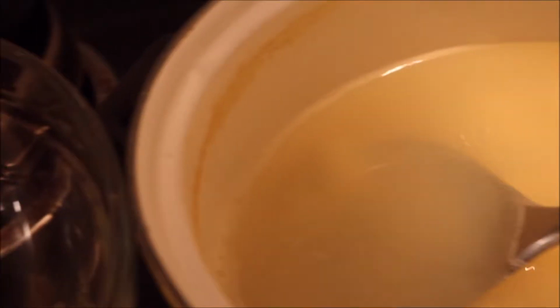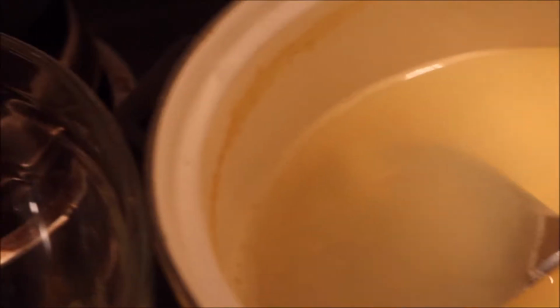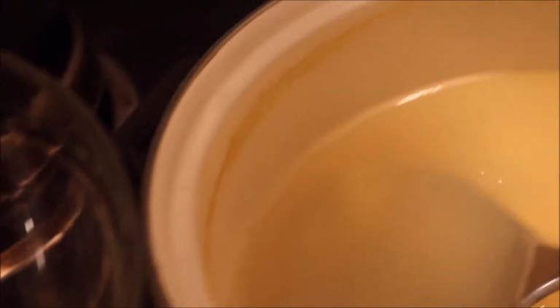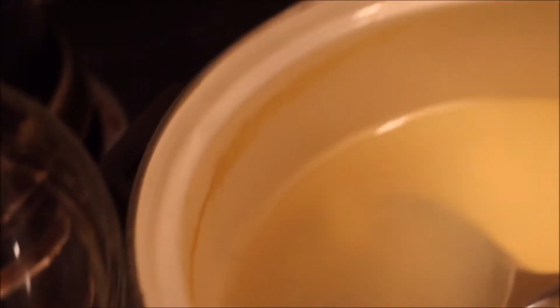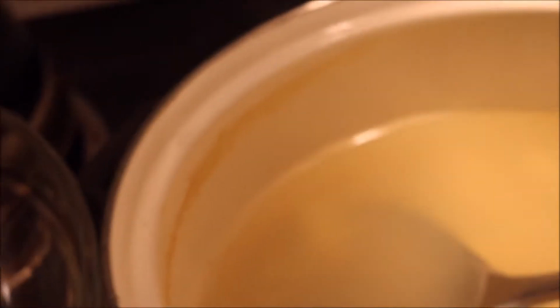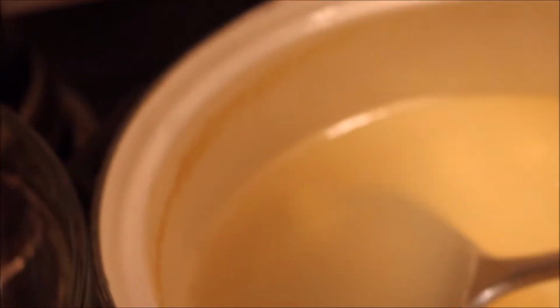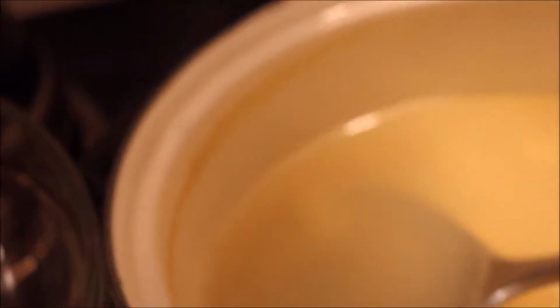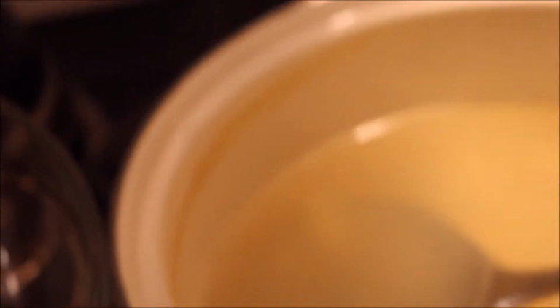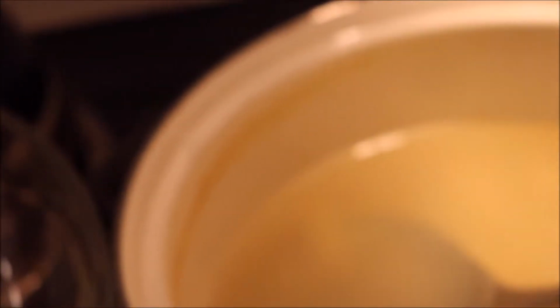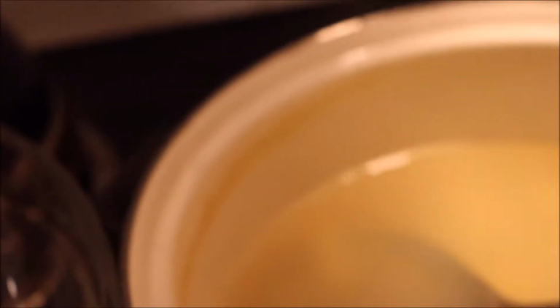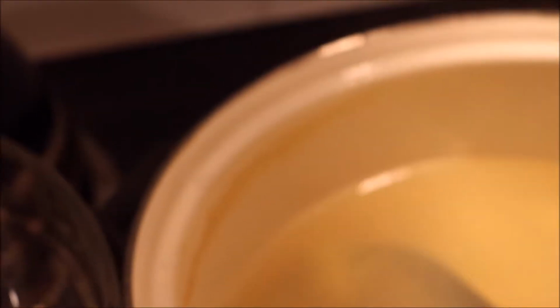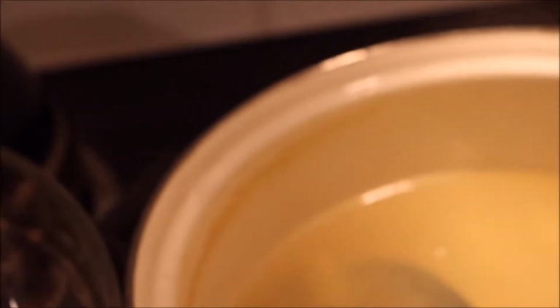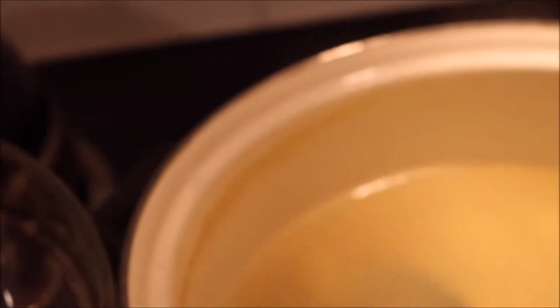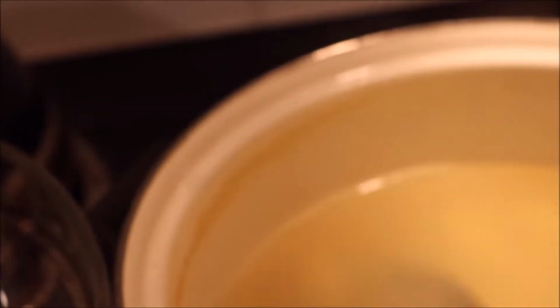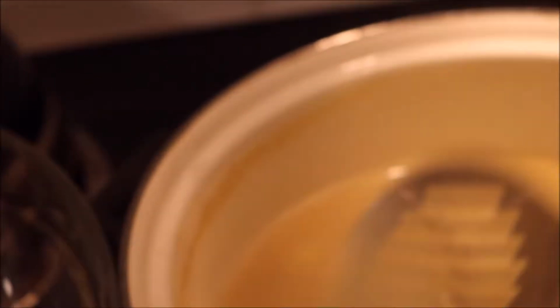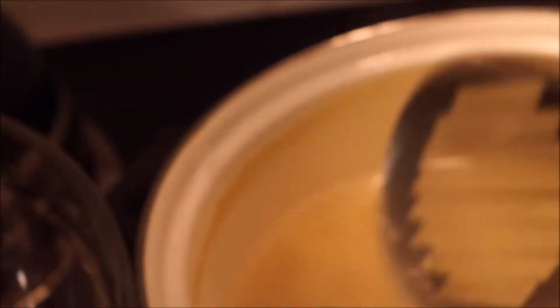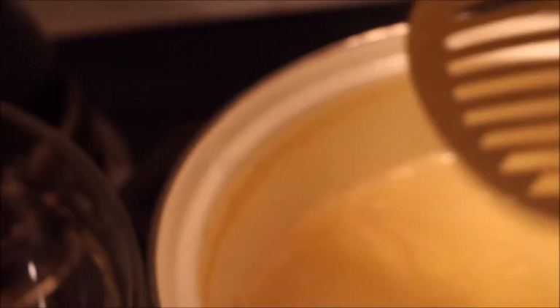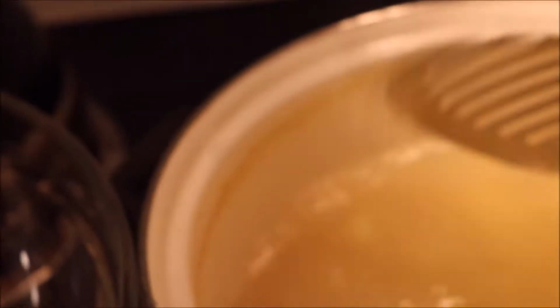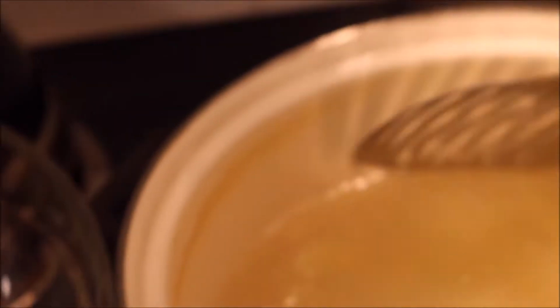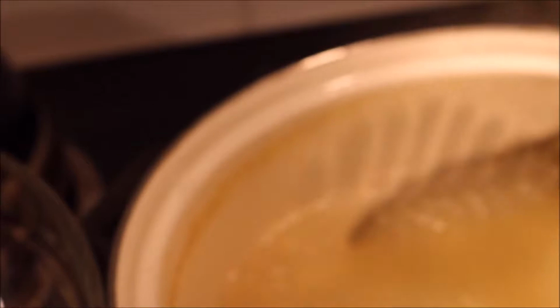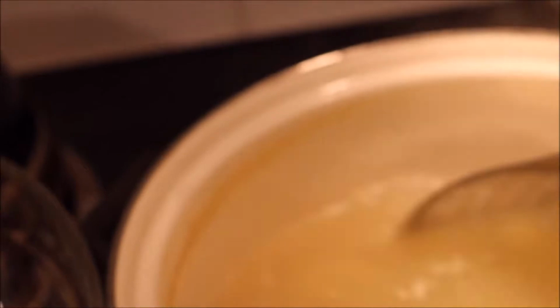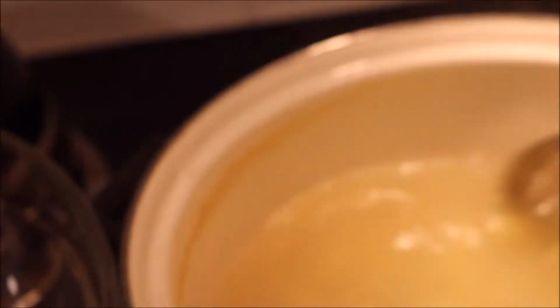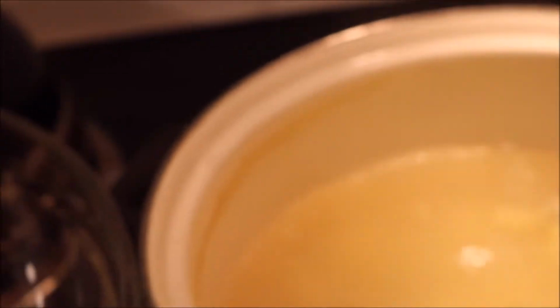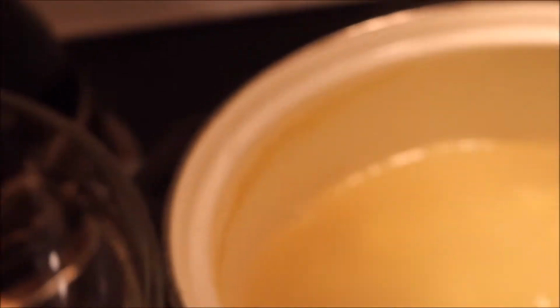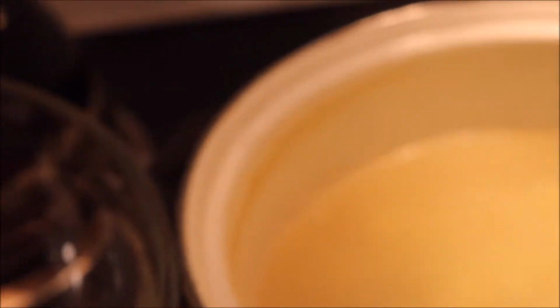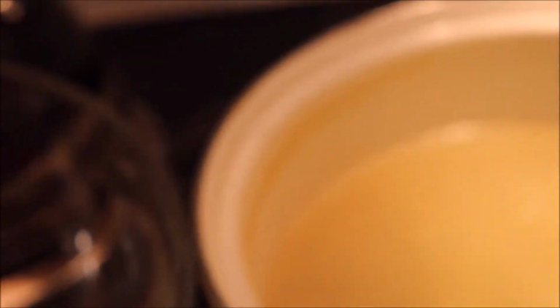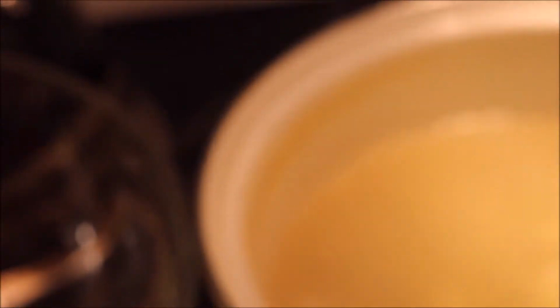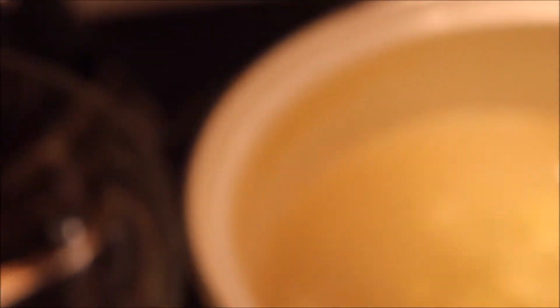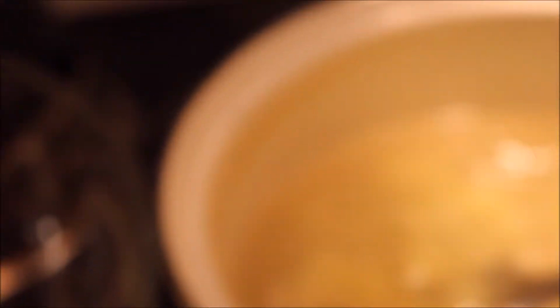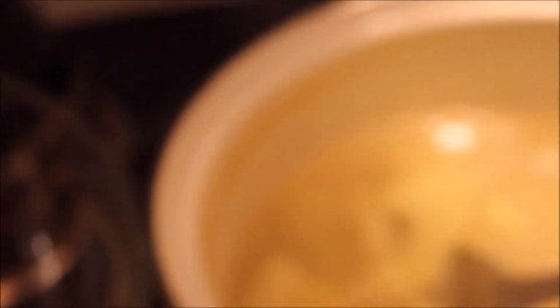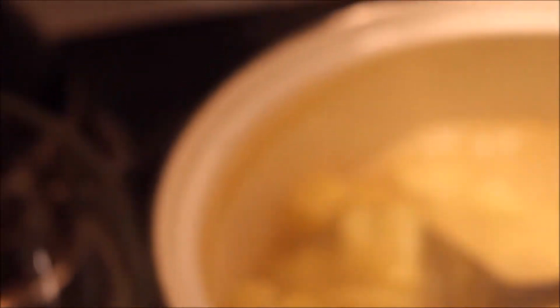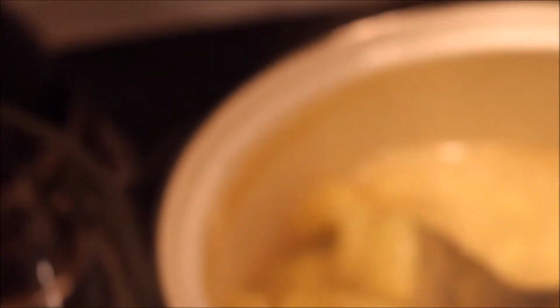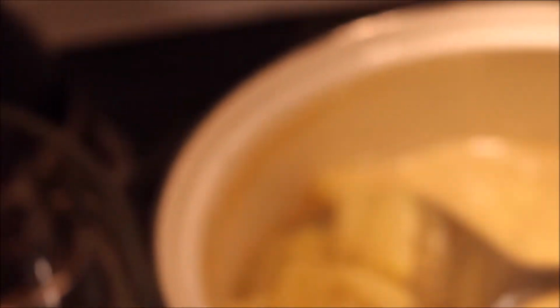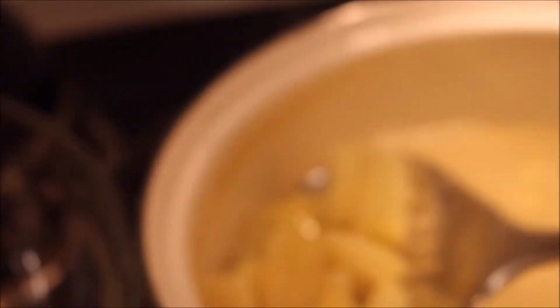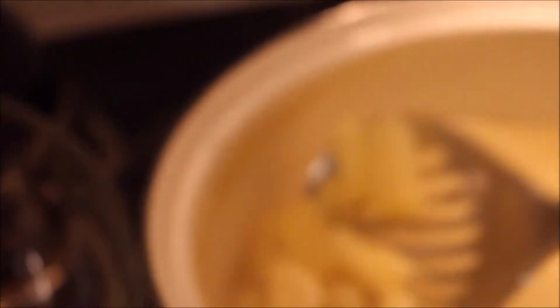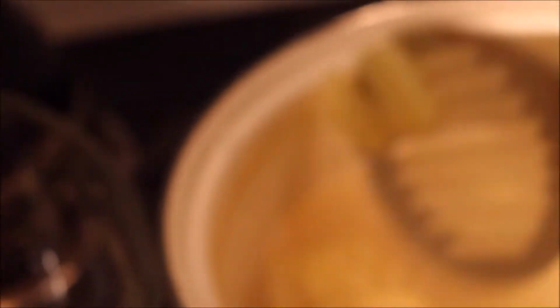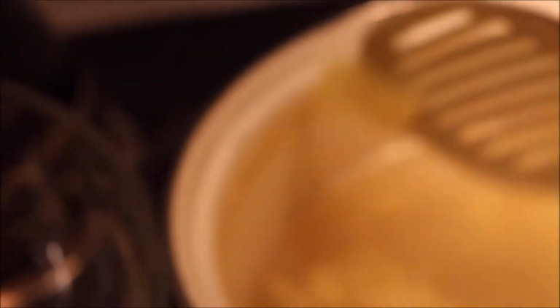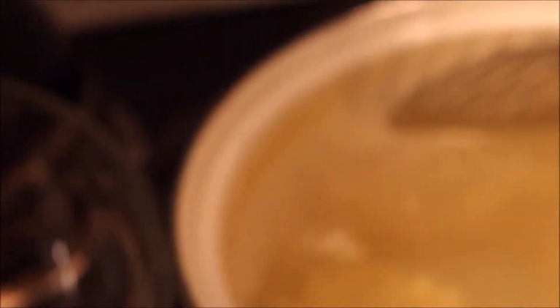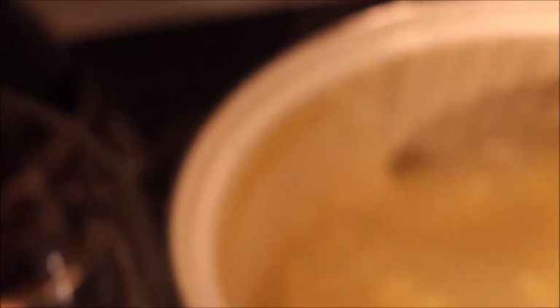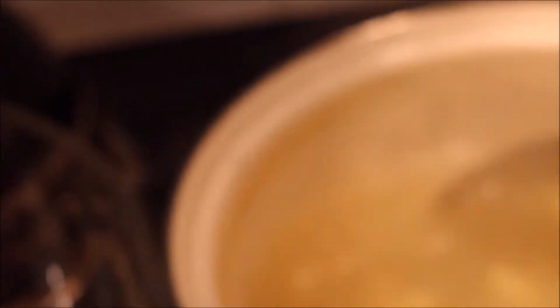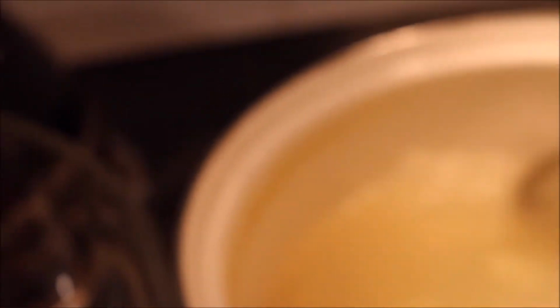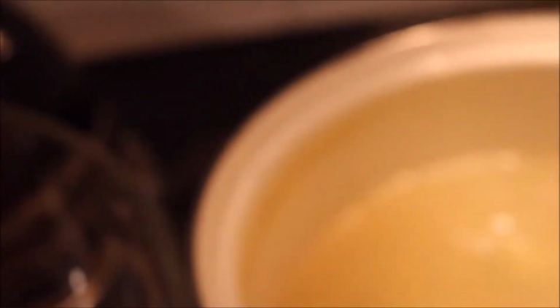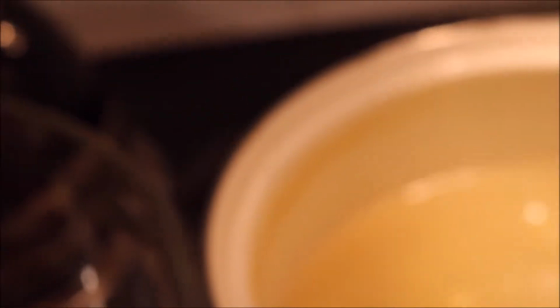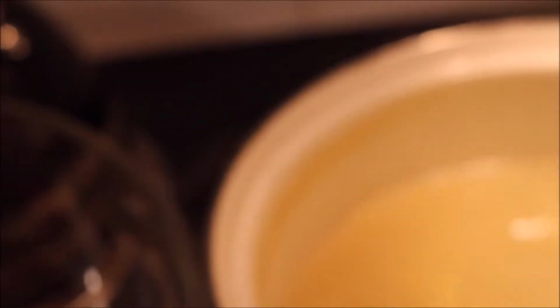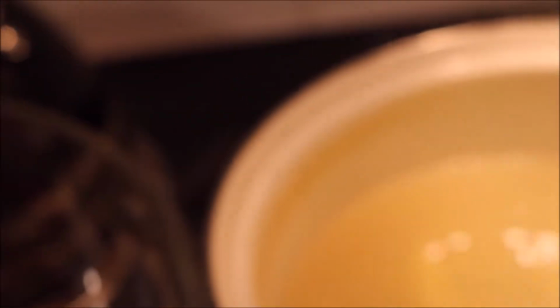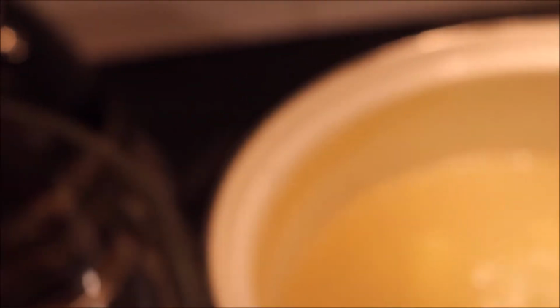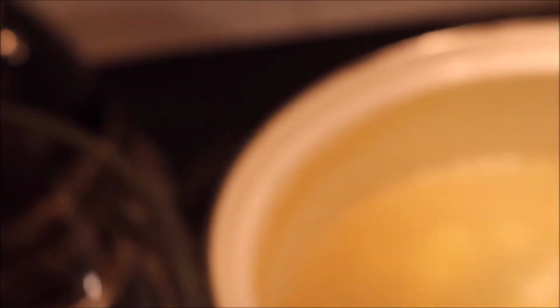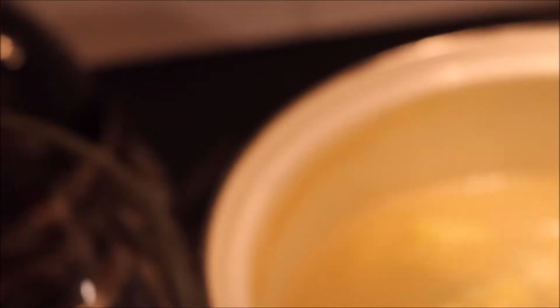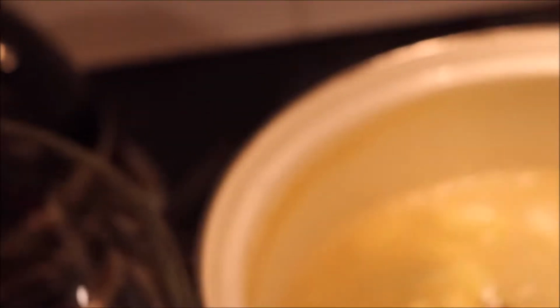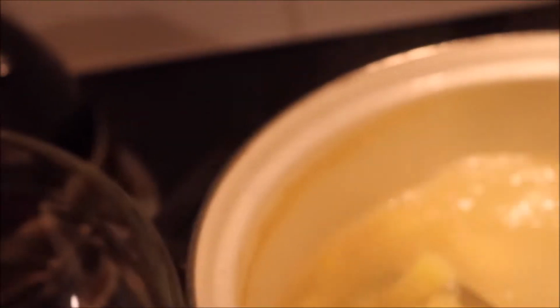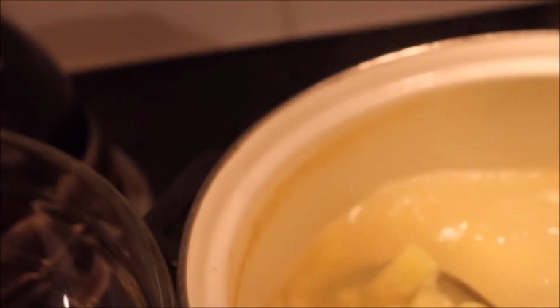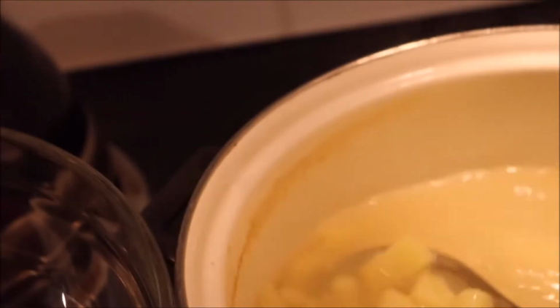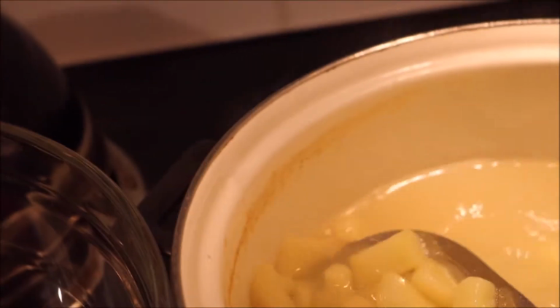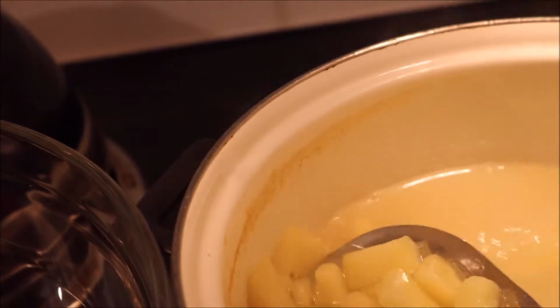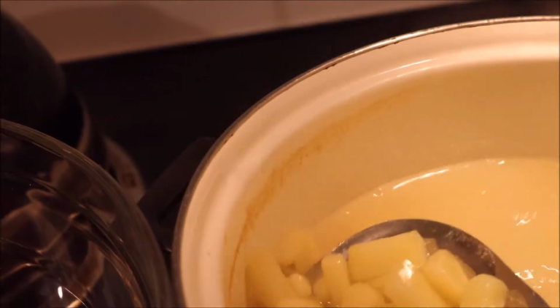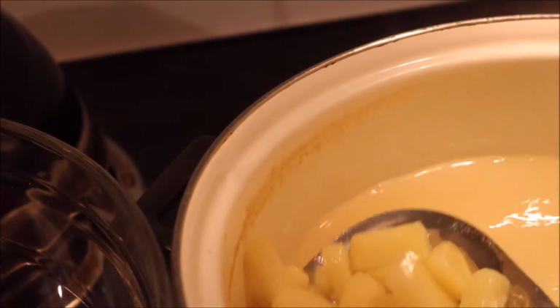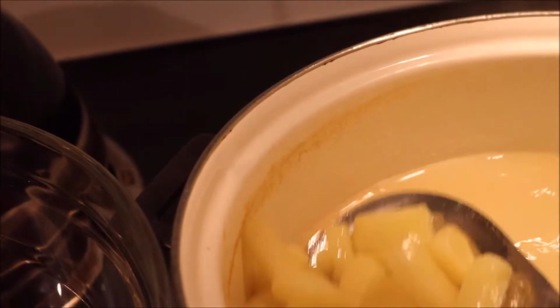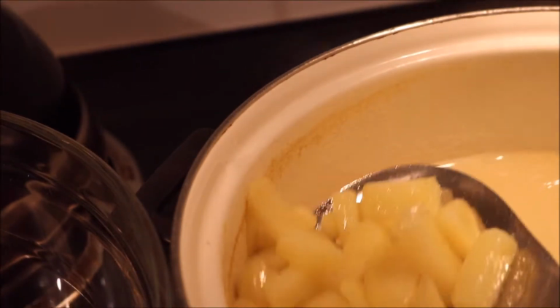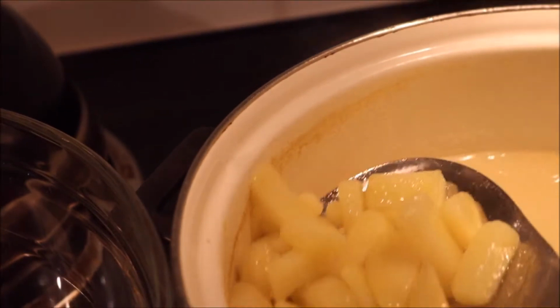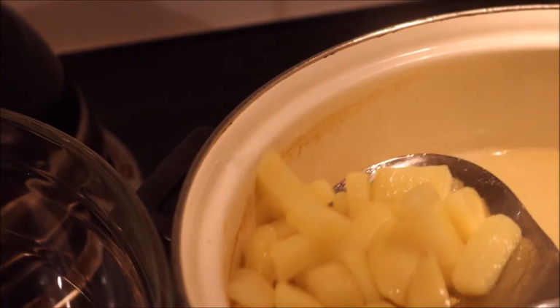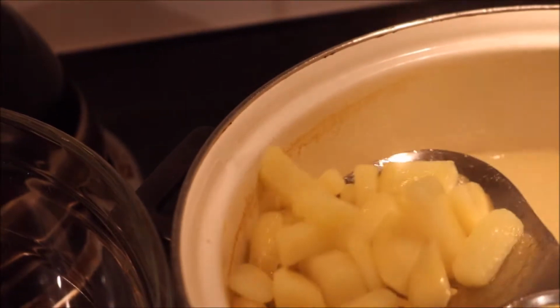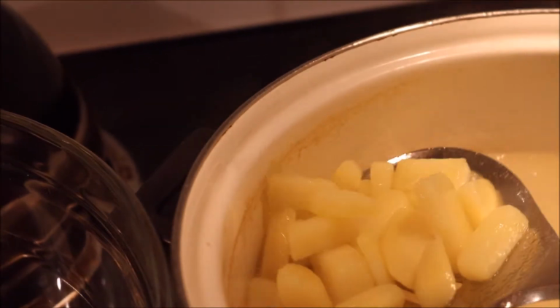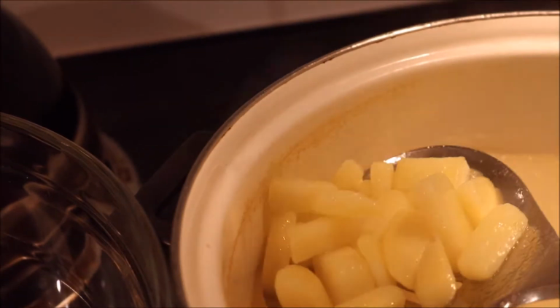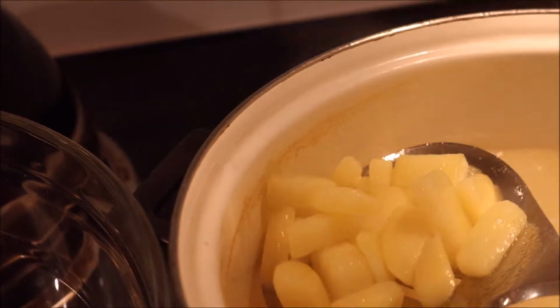Here I put three potatoes, dice them up, boil them for 15 minutes.